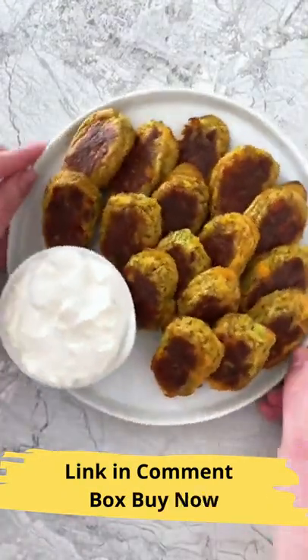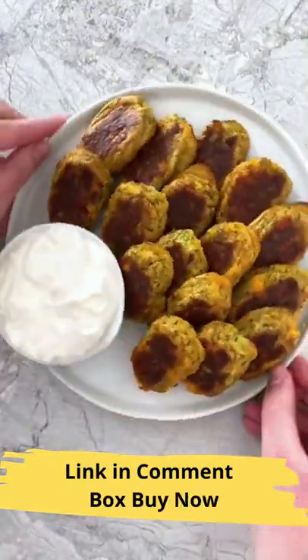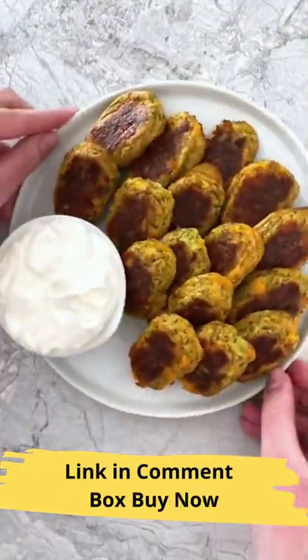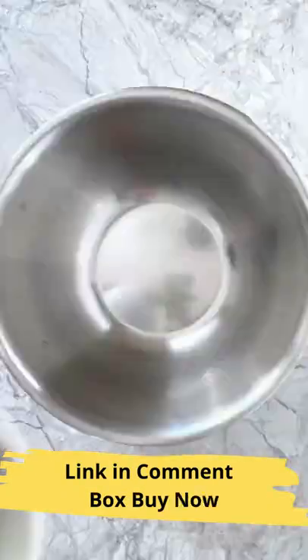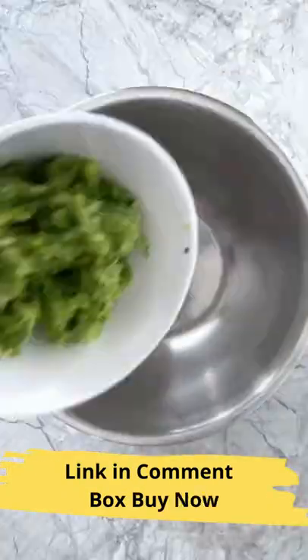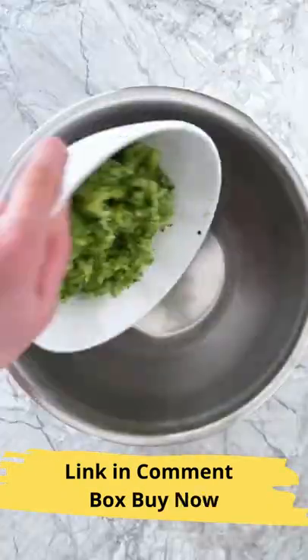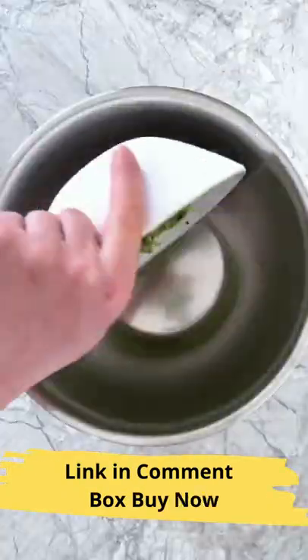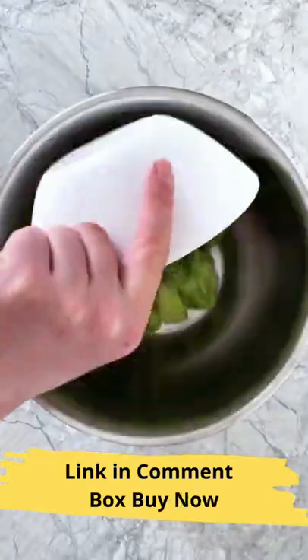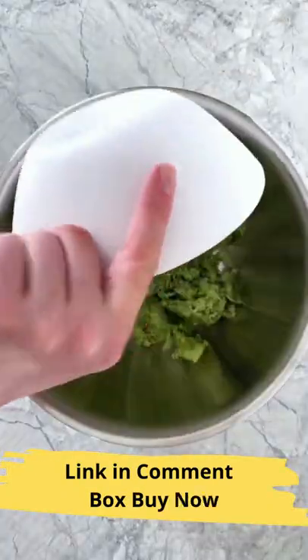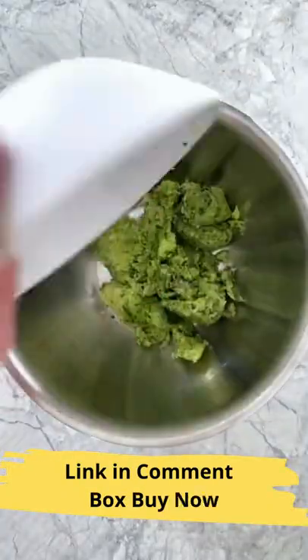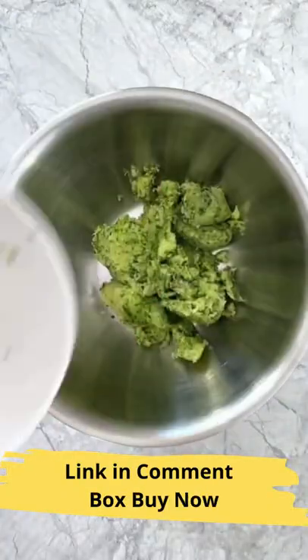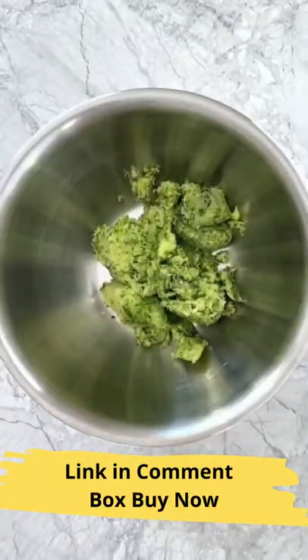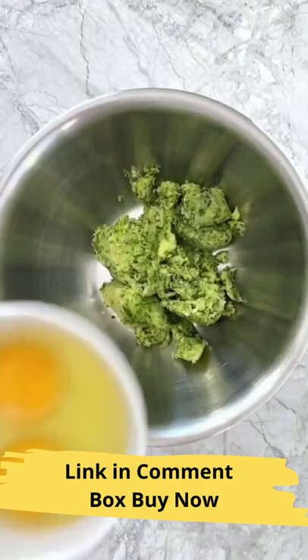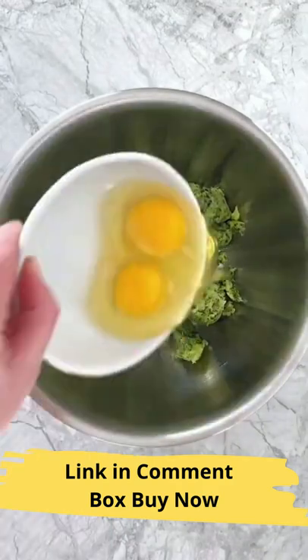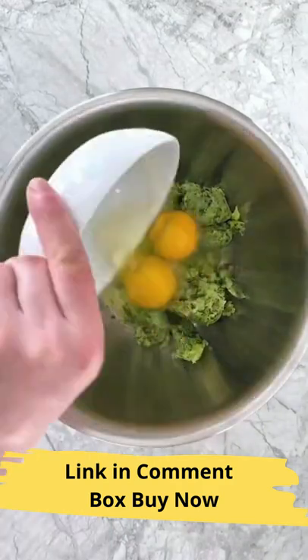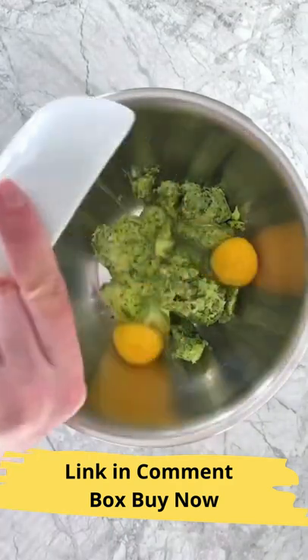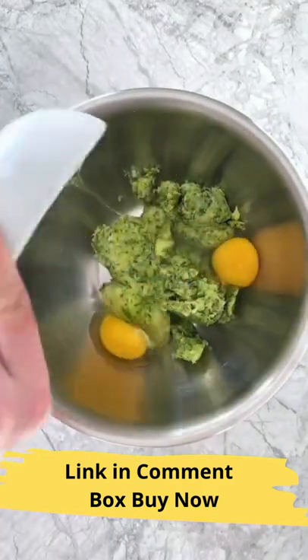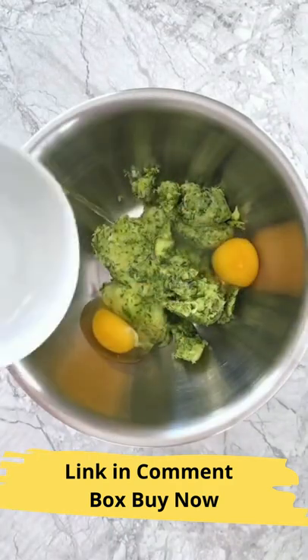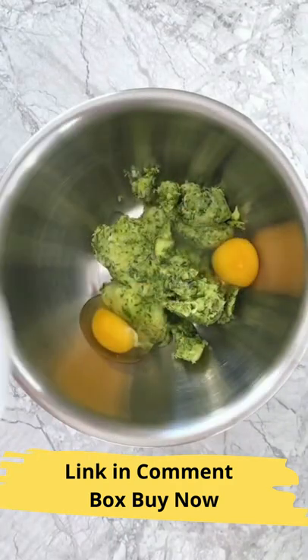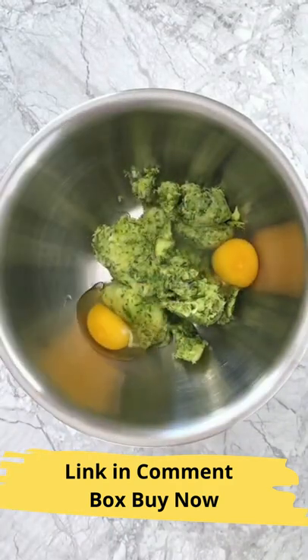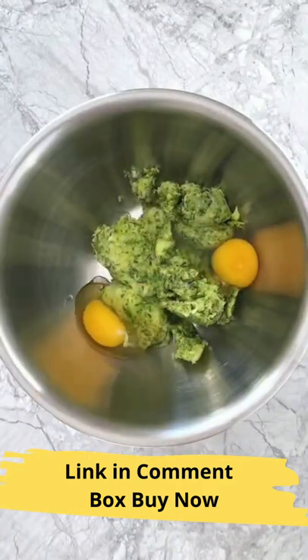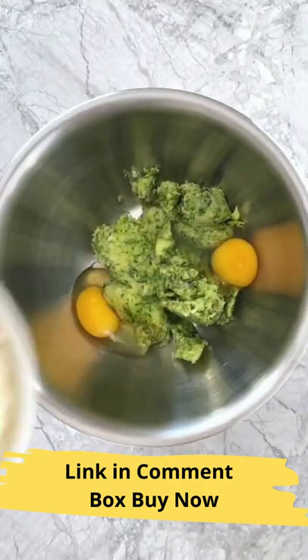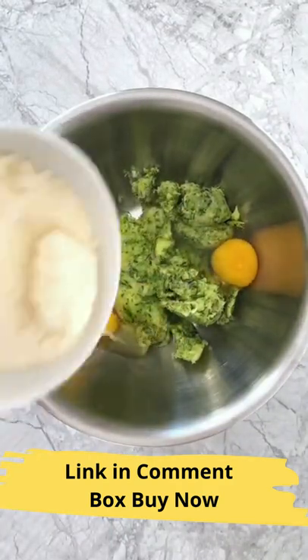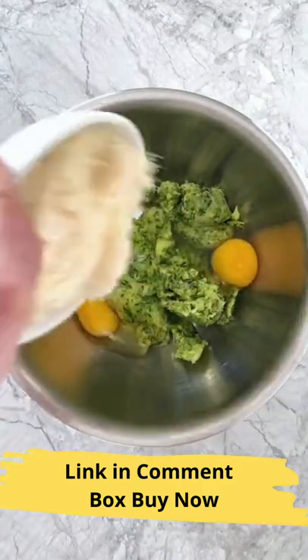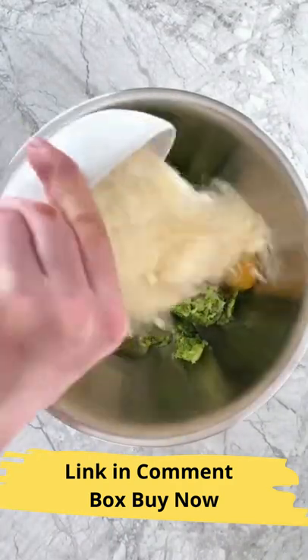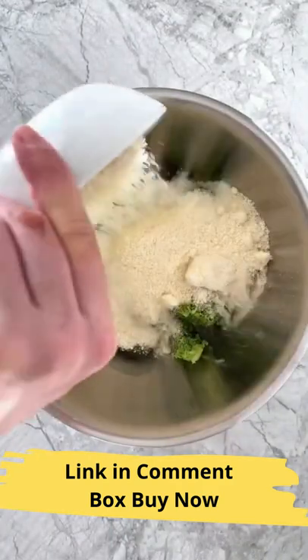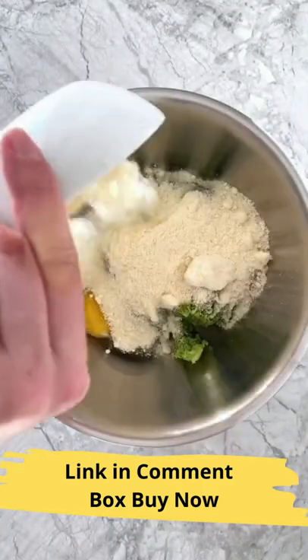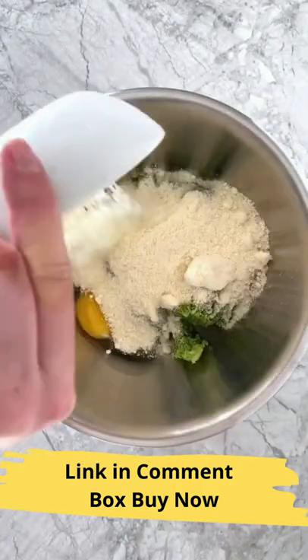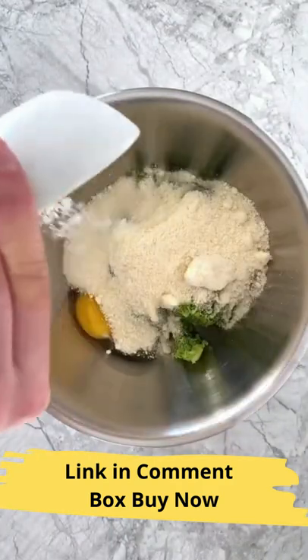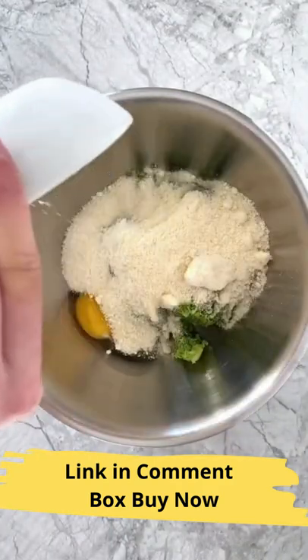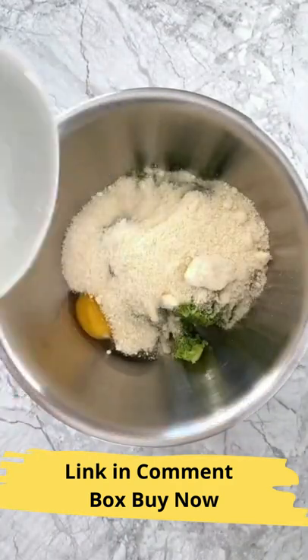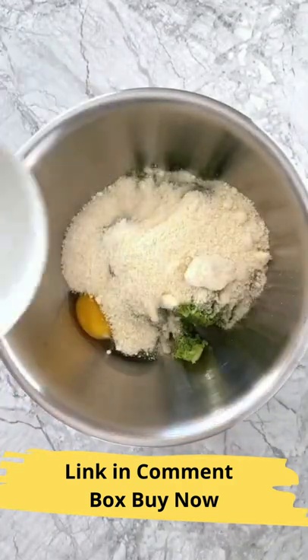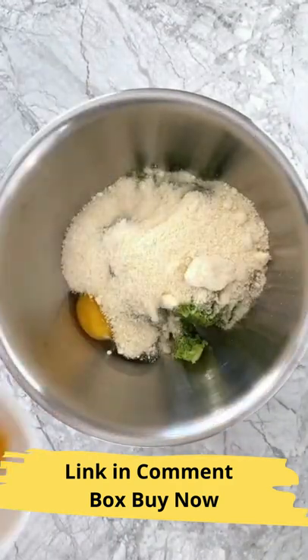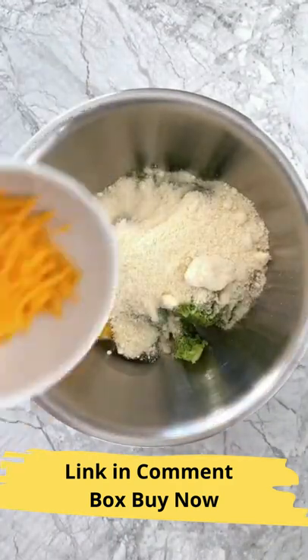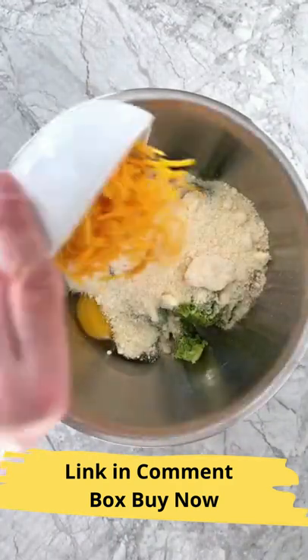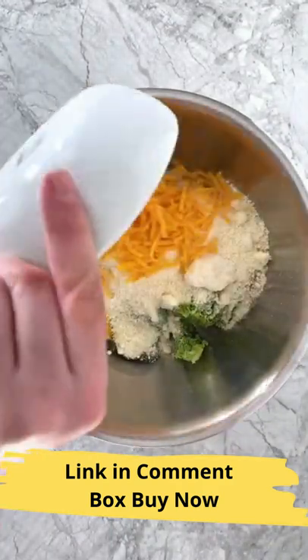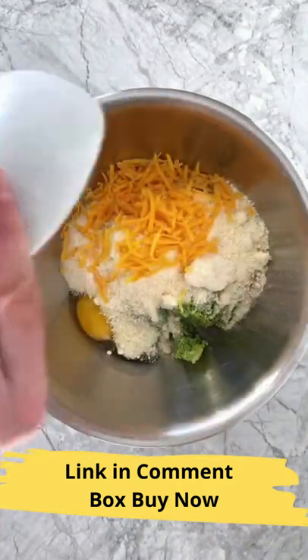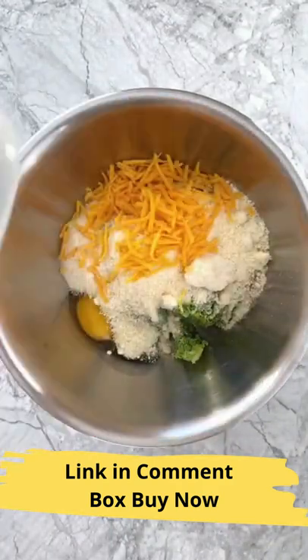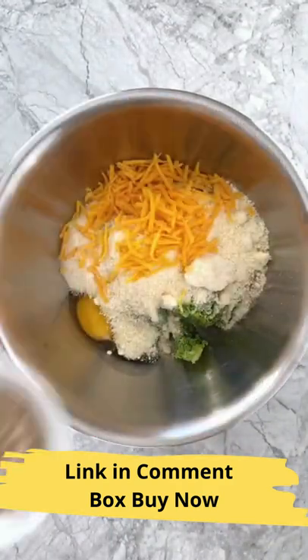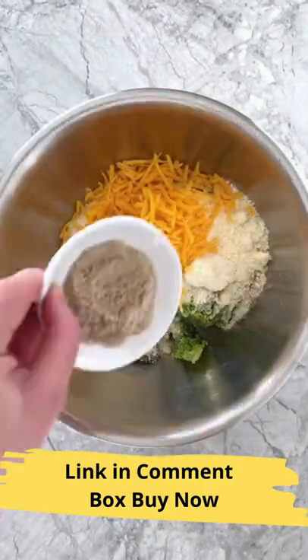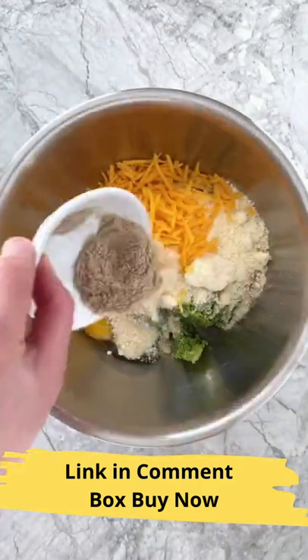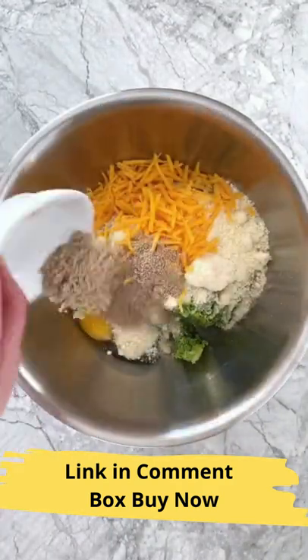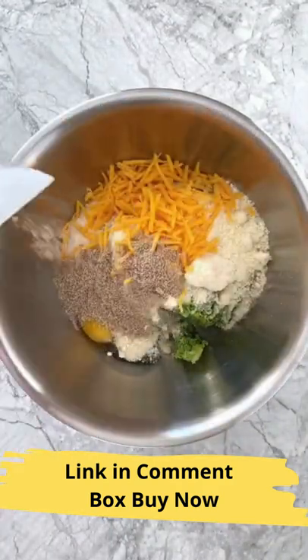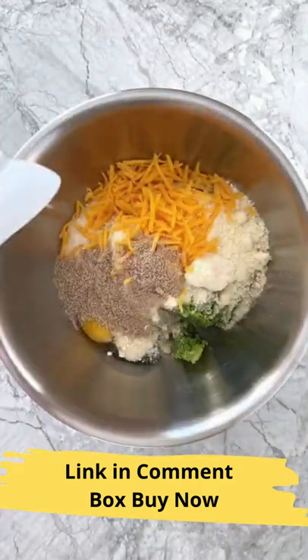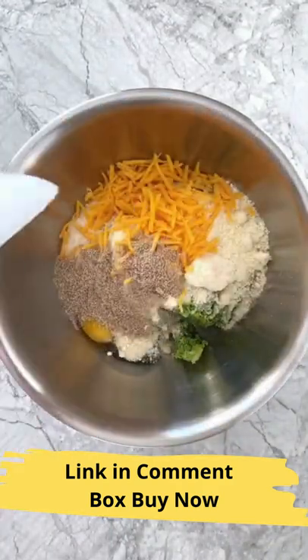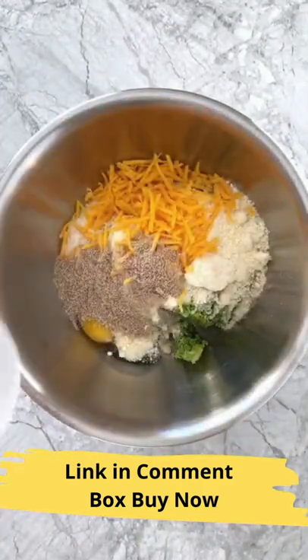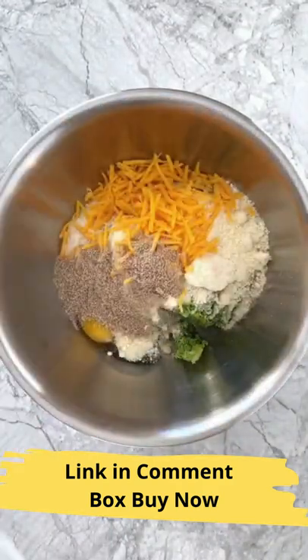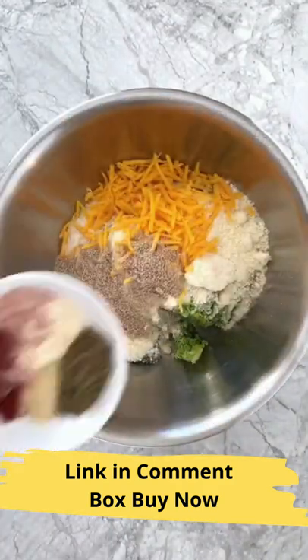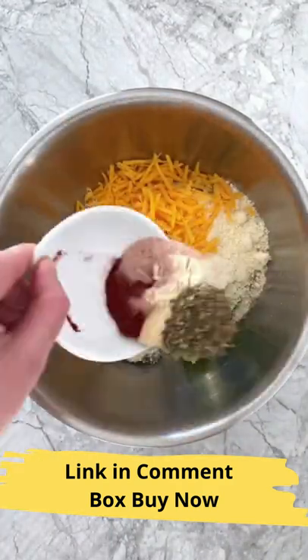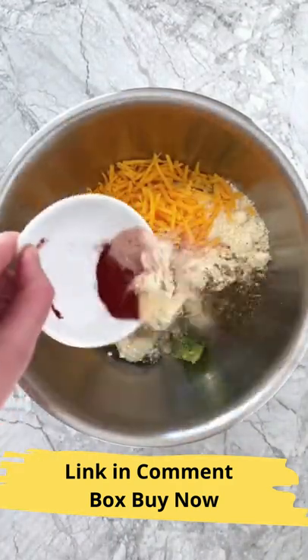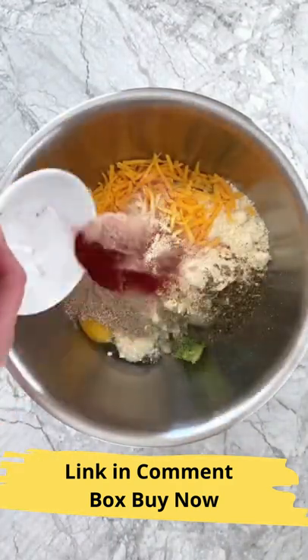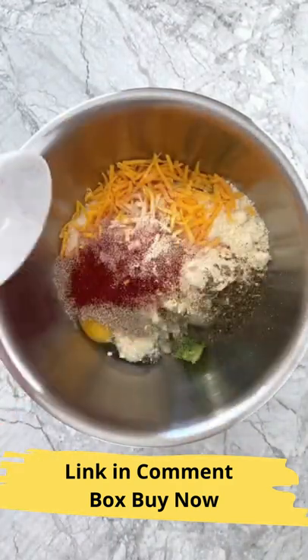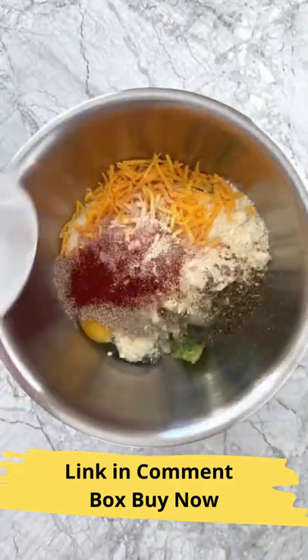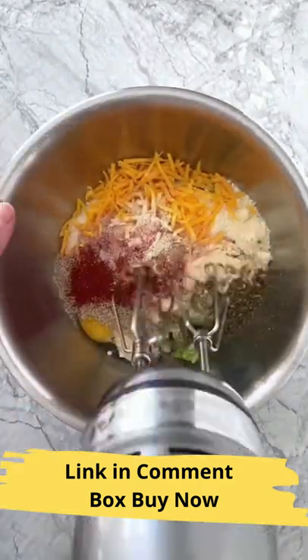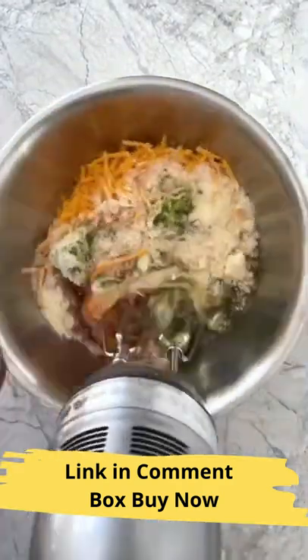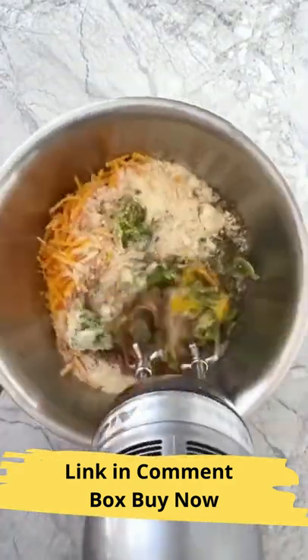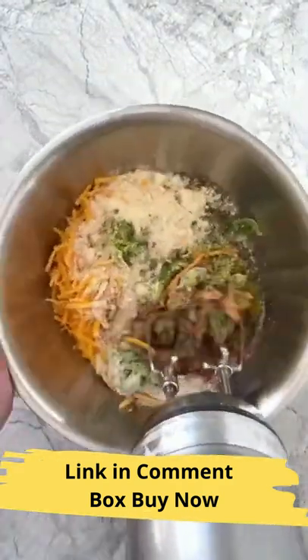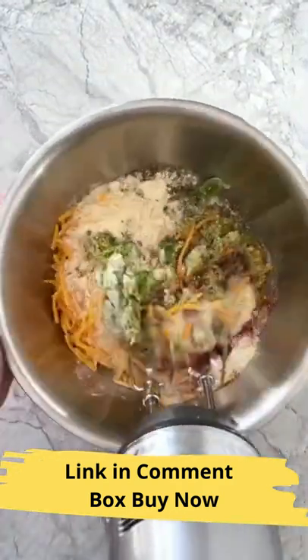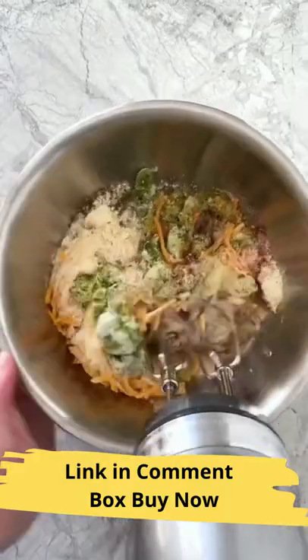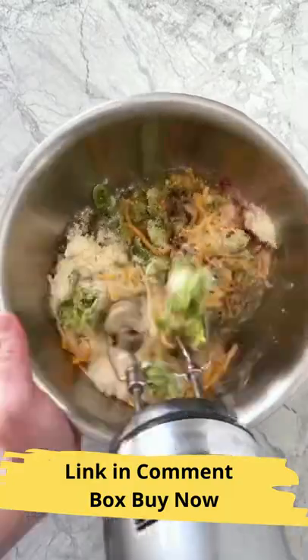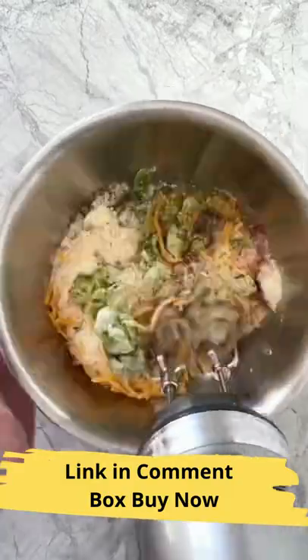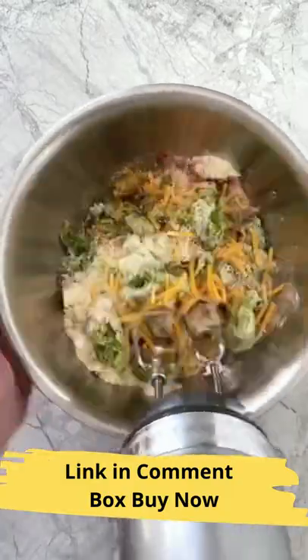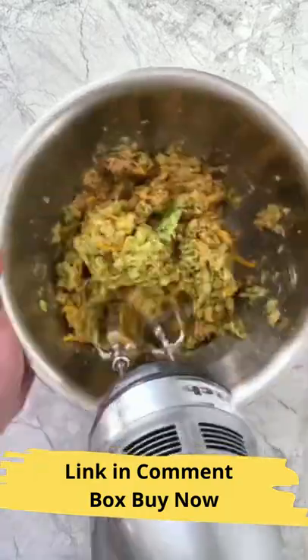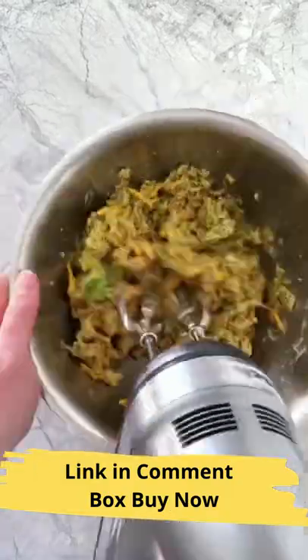To a mixing bowl, add shredded zucchini, eggs, grated parmesan, shredded cheddar, ground sunflower seed meal, and spices, and mix those all together.